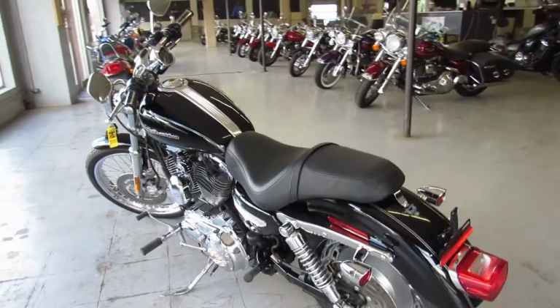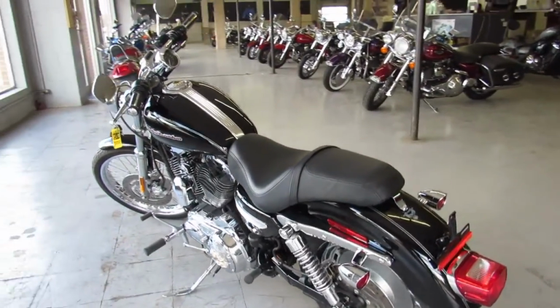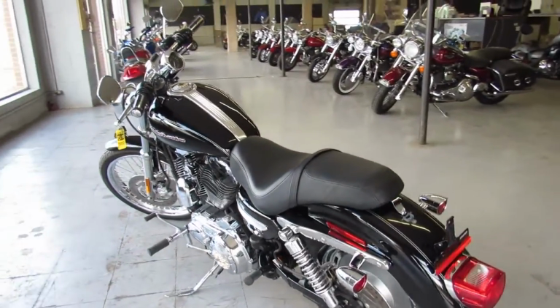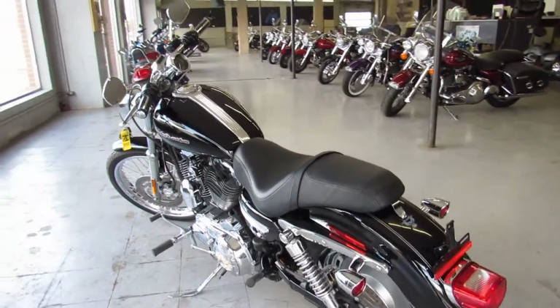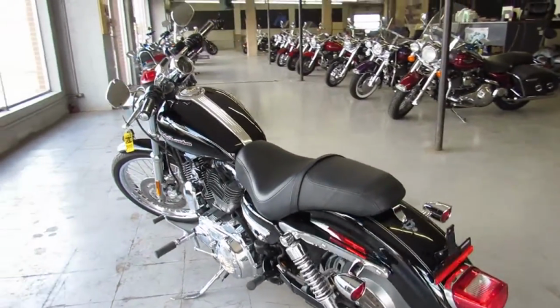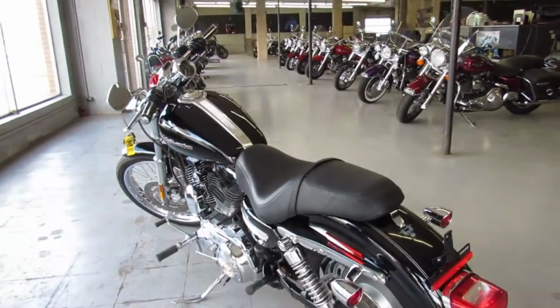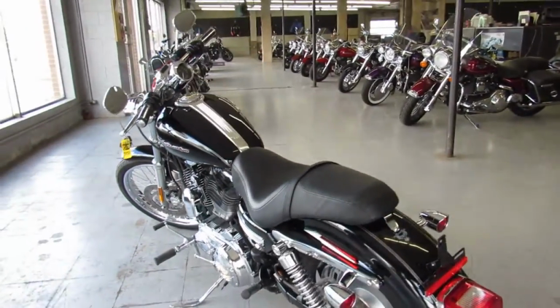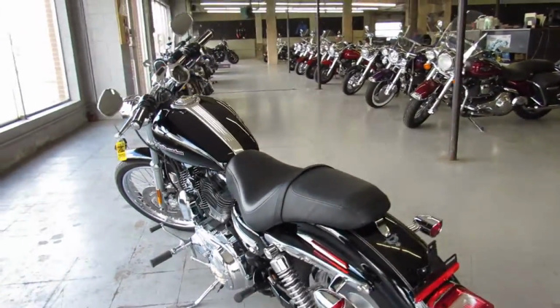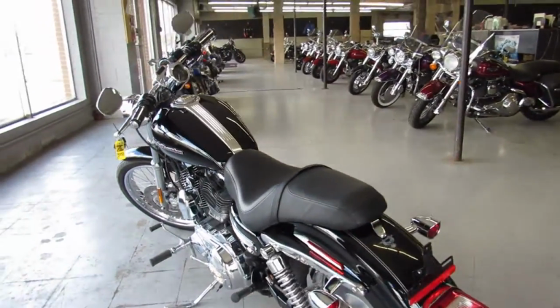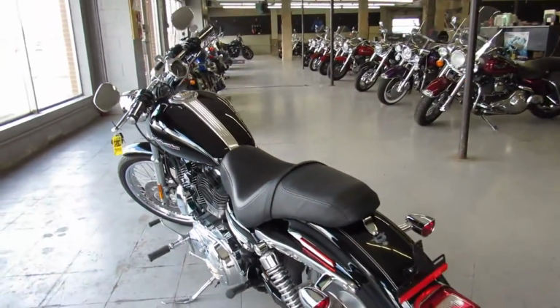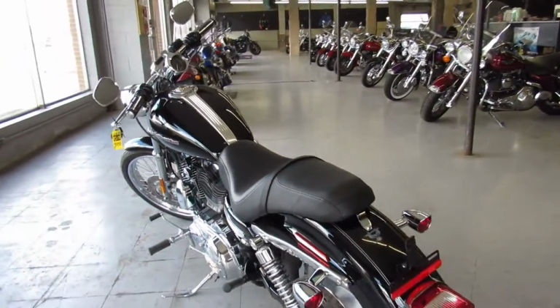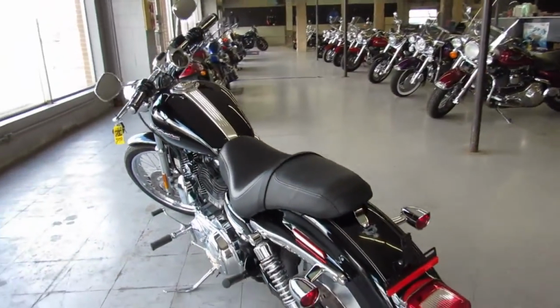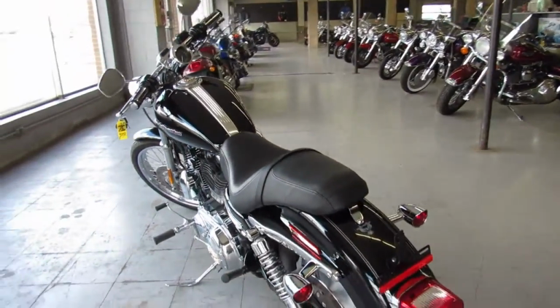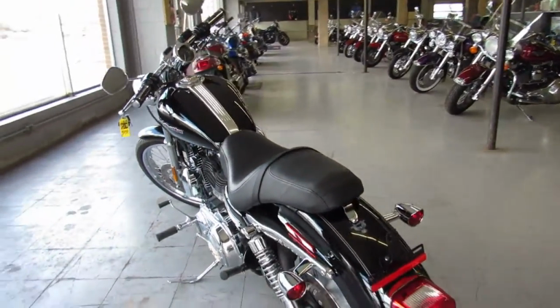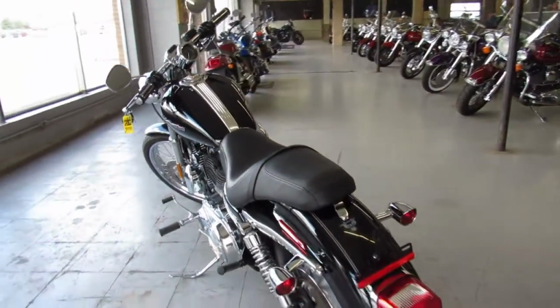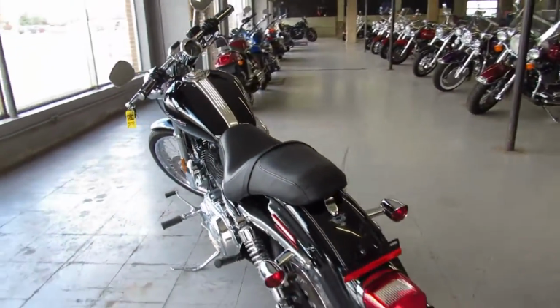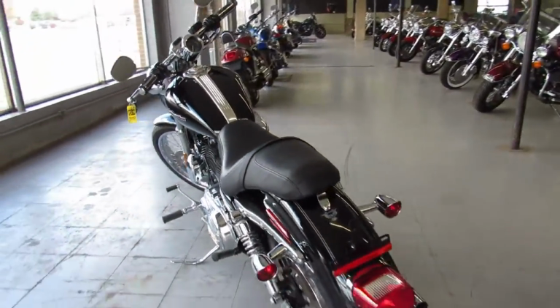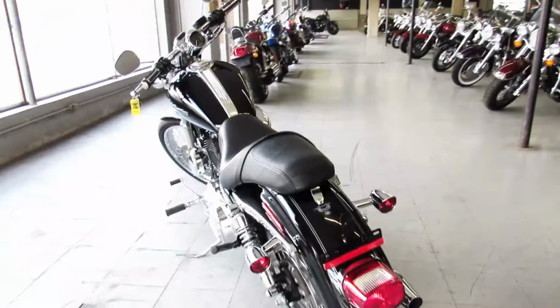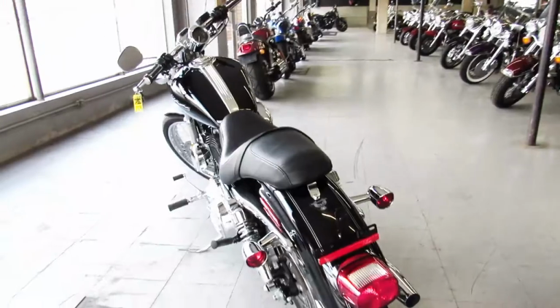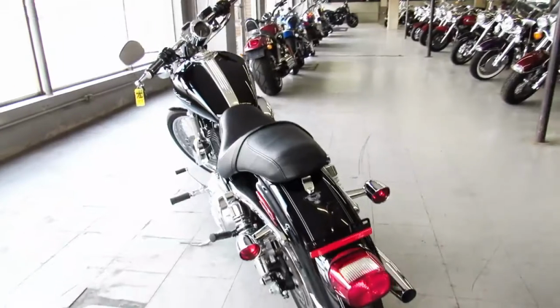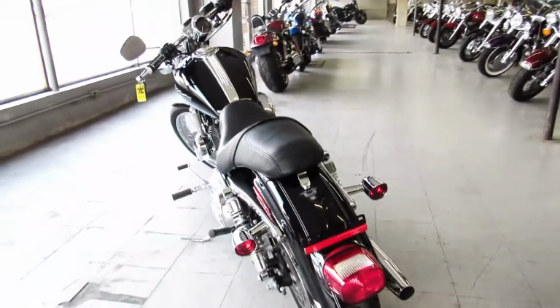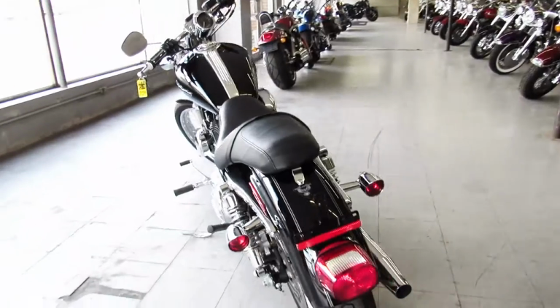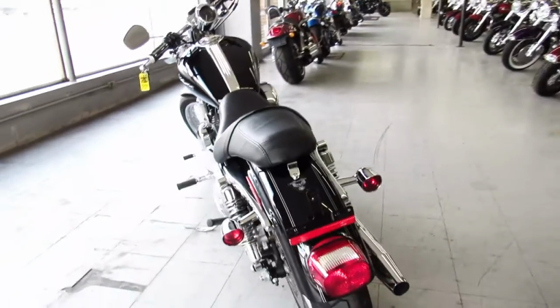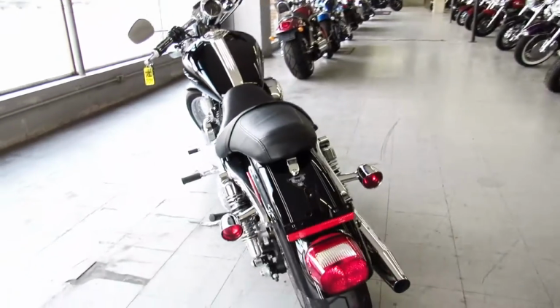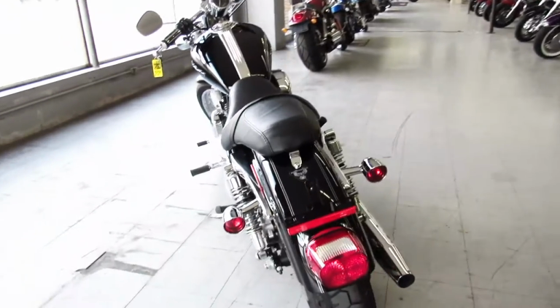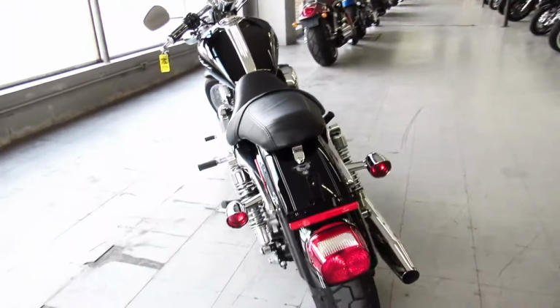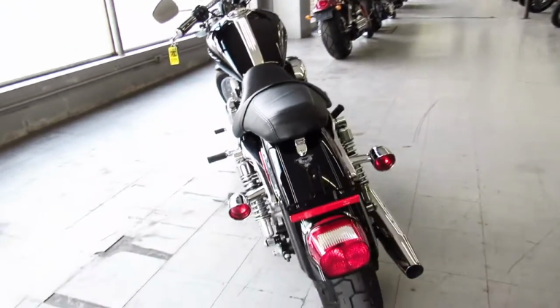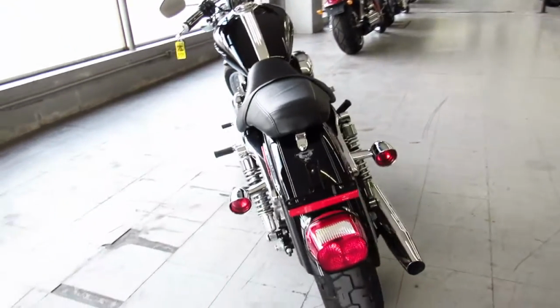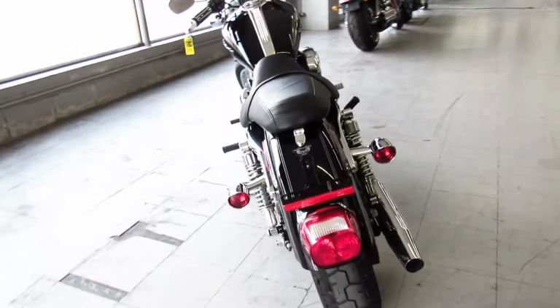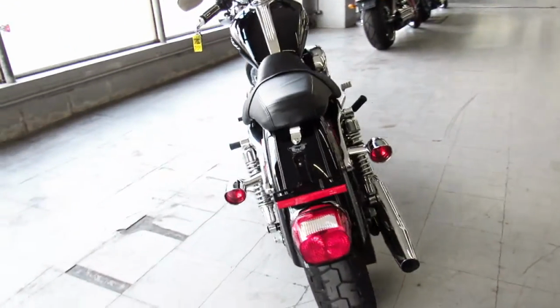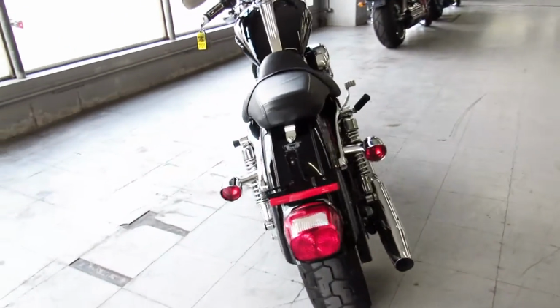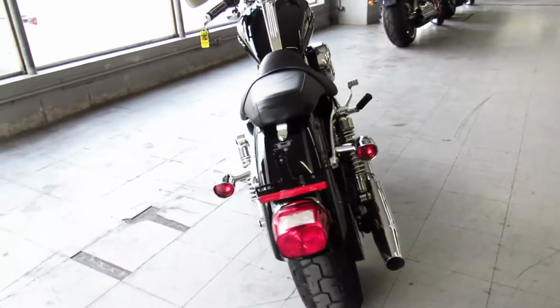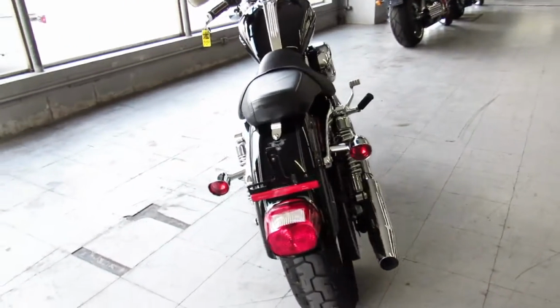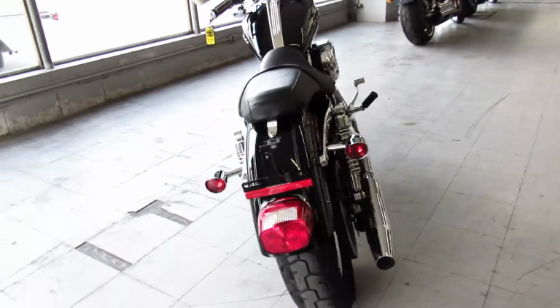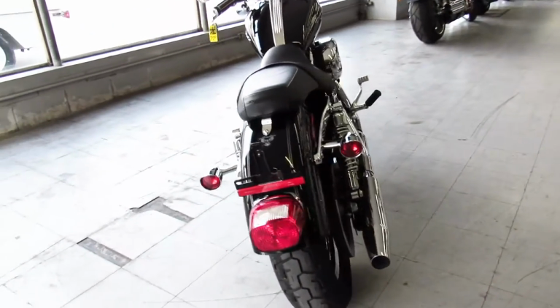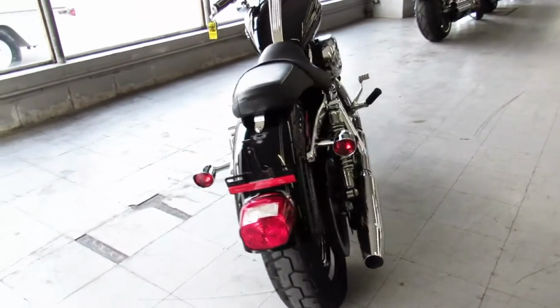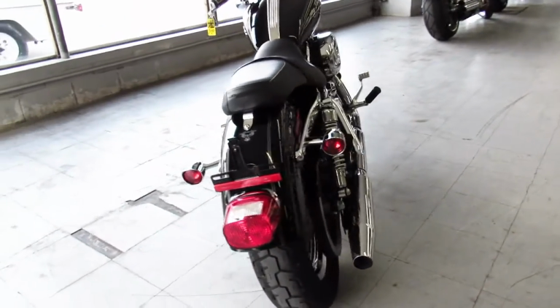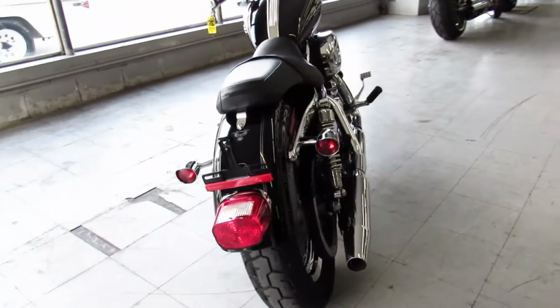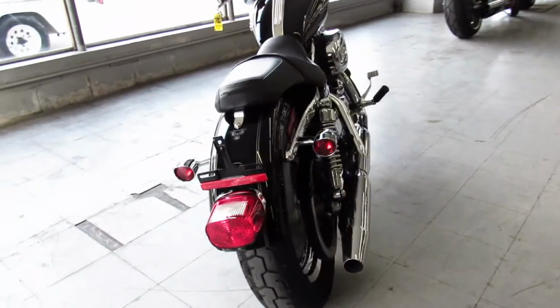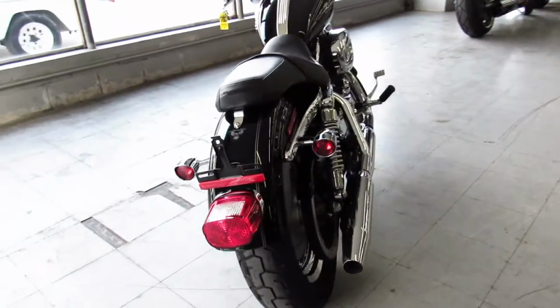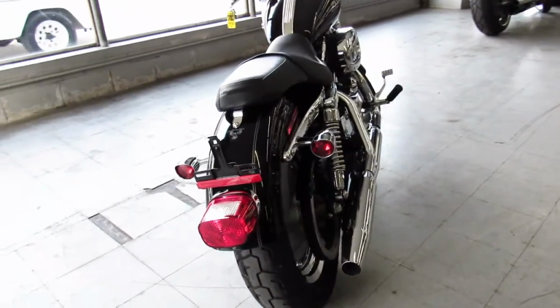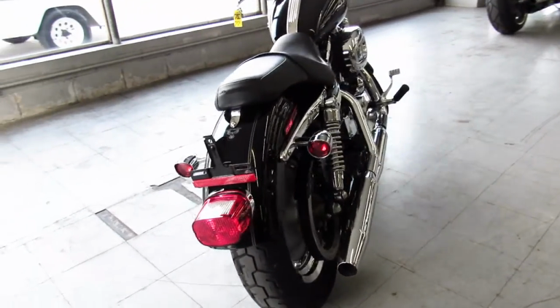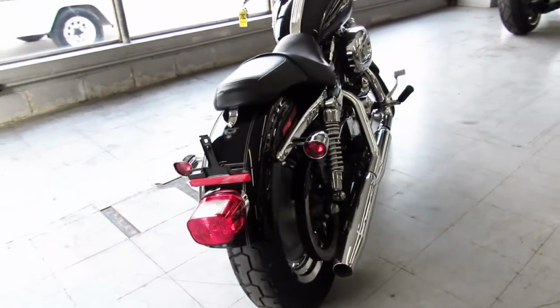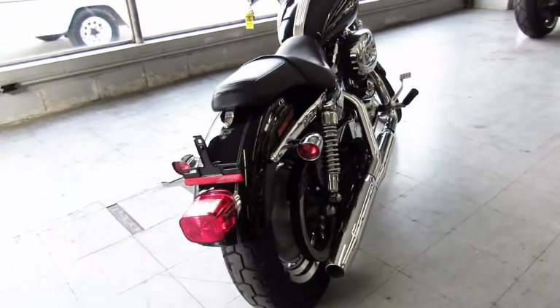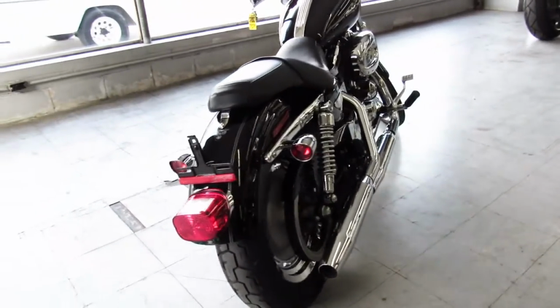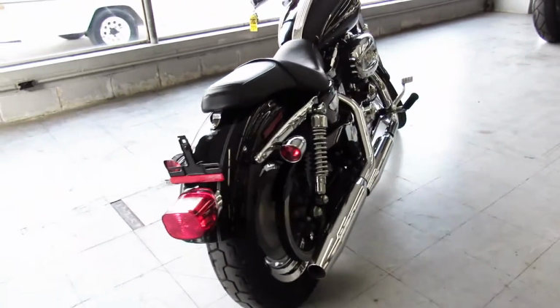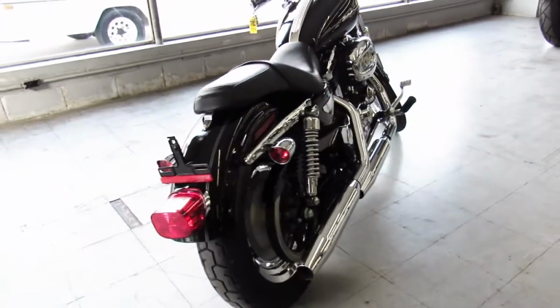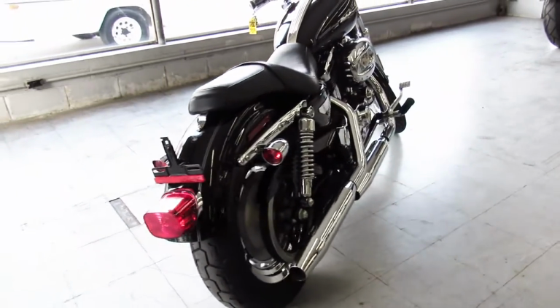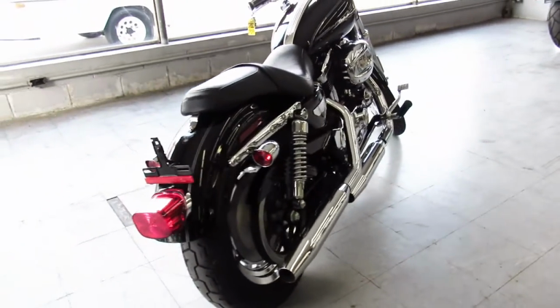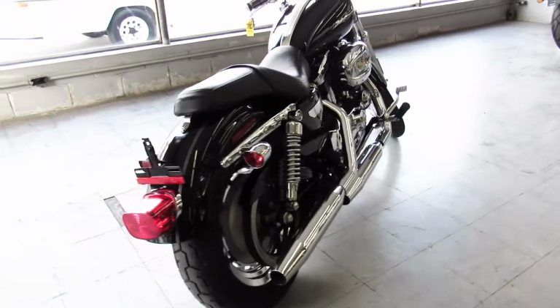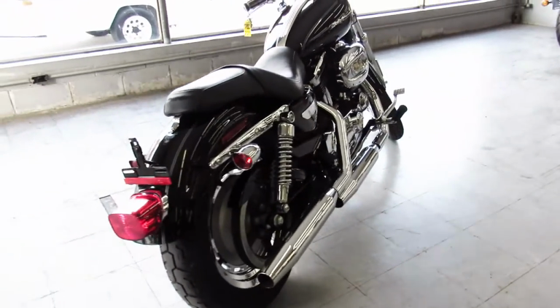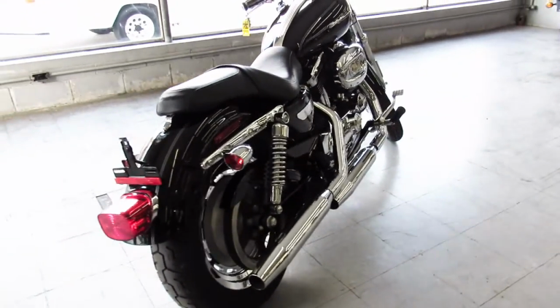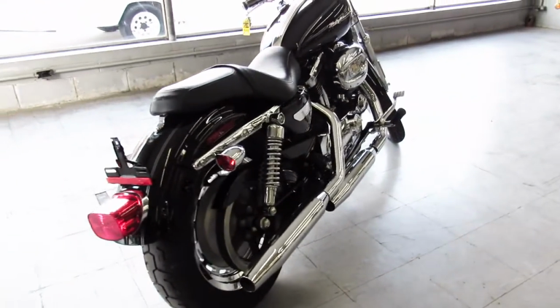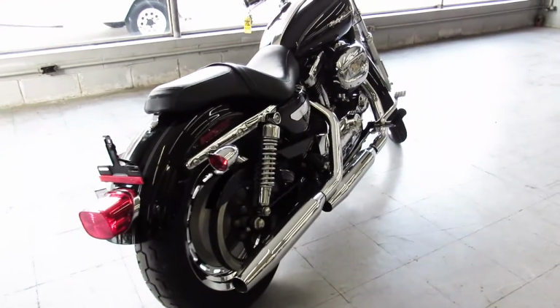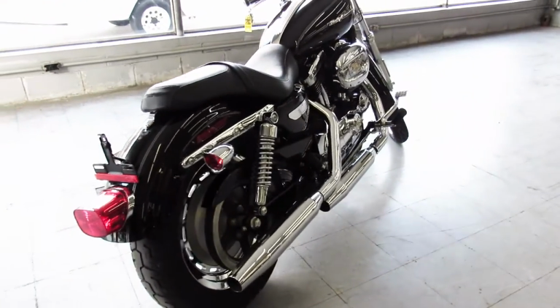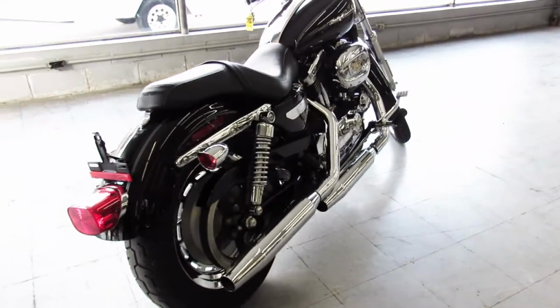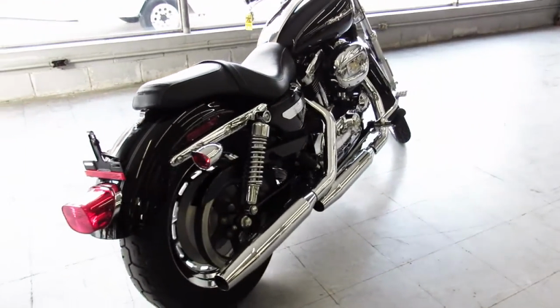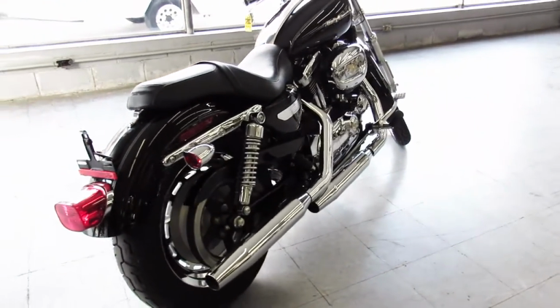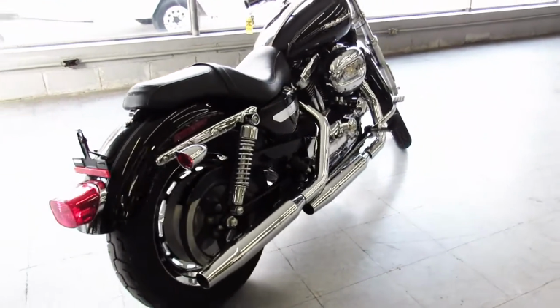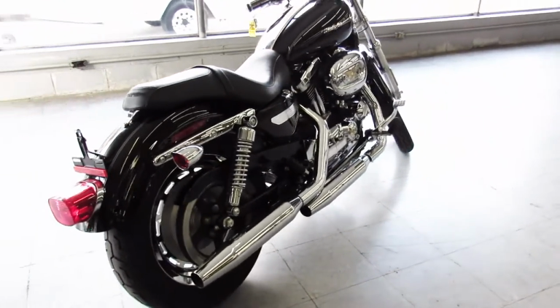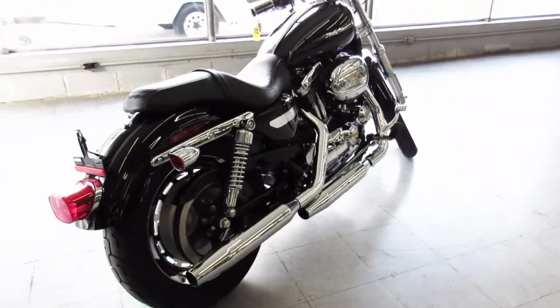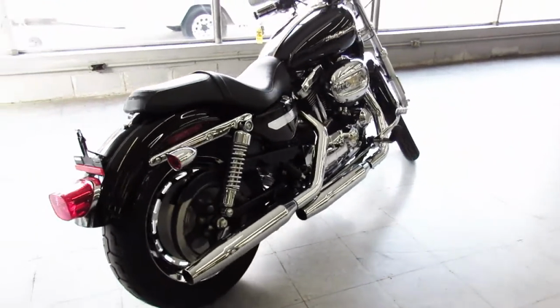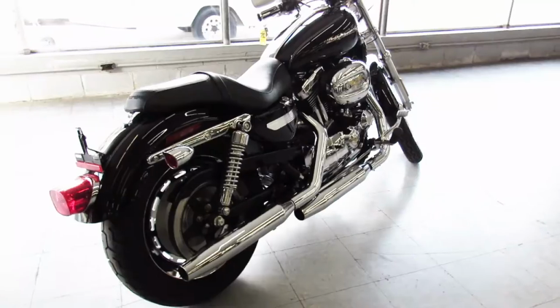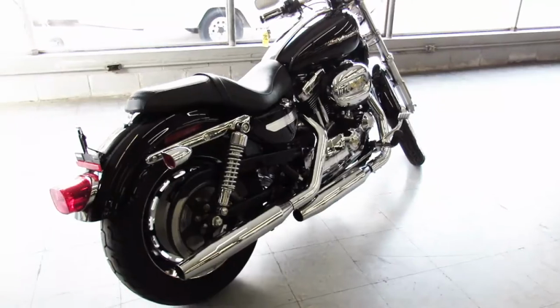Why buy new when you can save thousands? This bike is just like new. Just serviced at a dealership, inspected, certified, and has a warranty available guys.